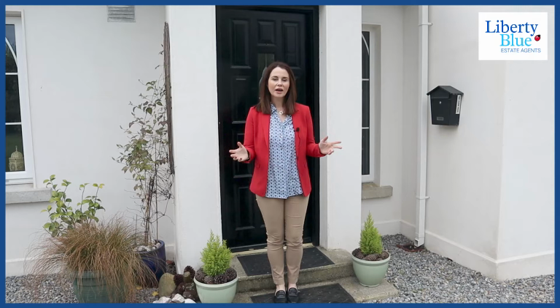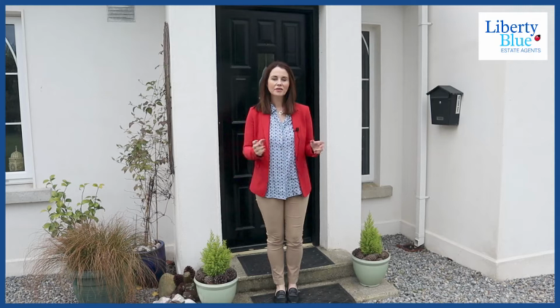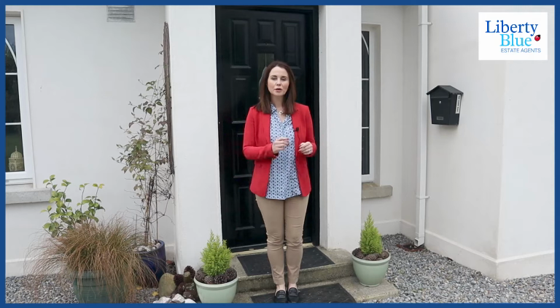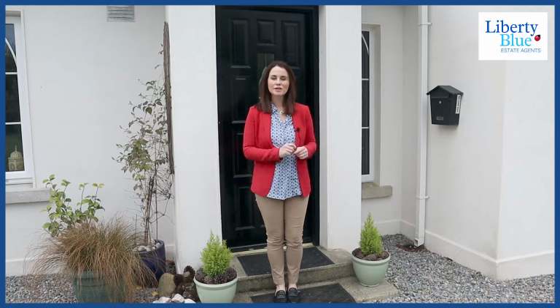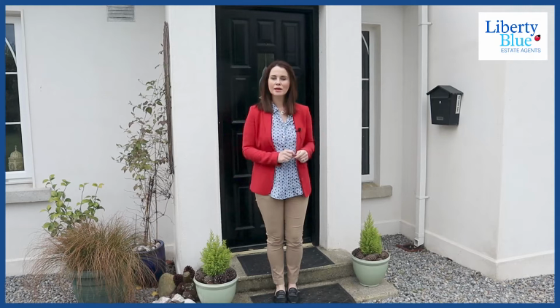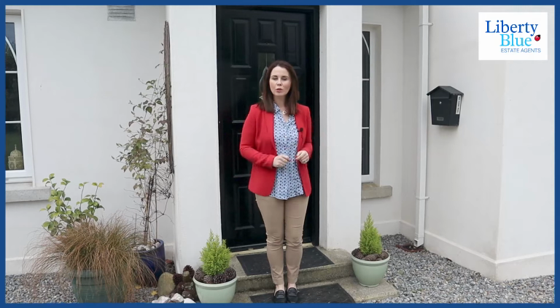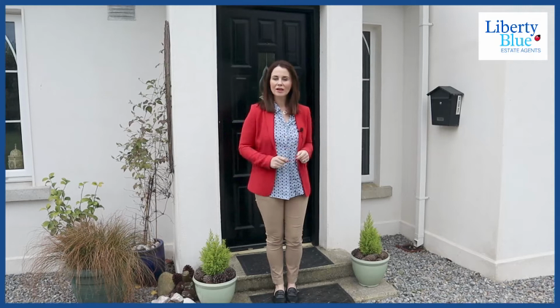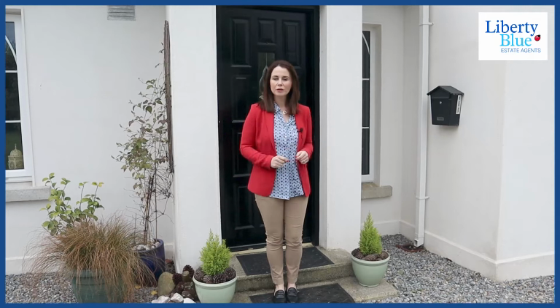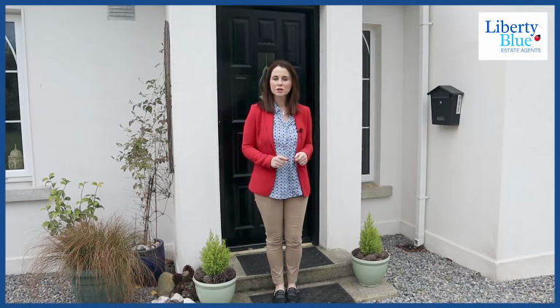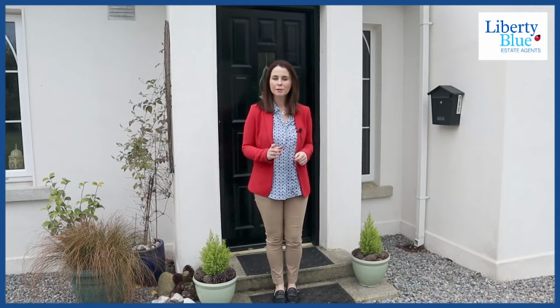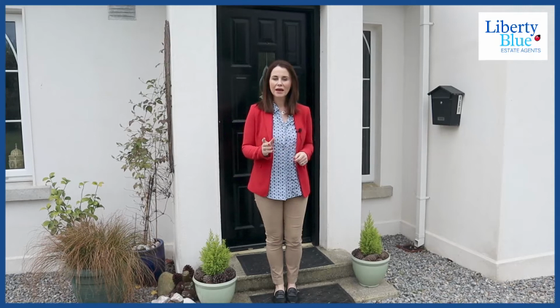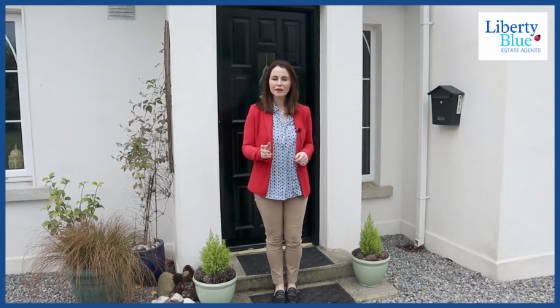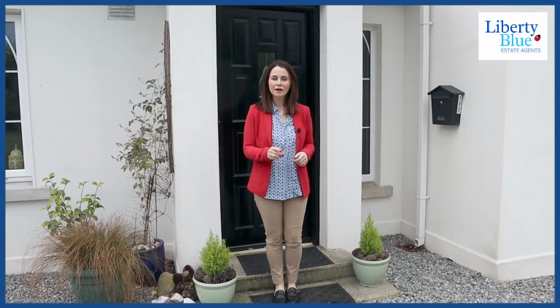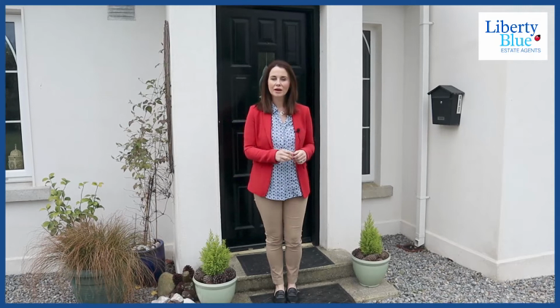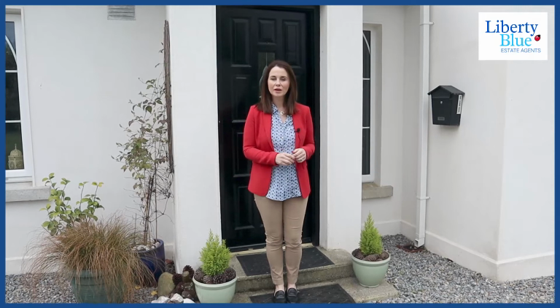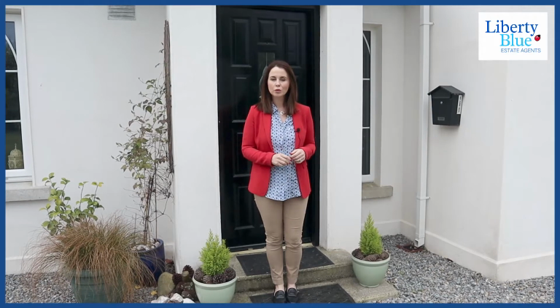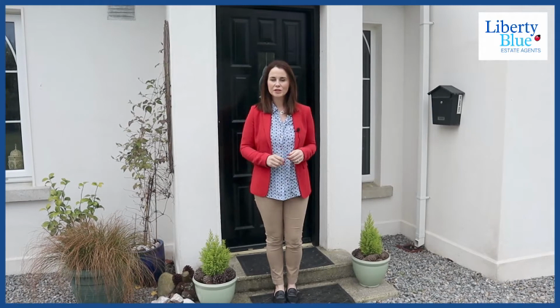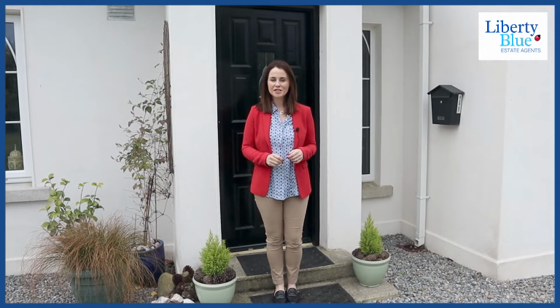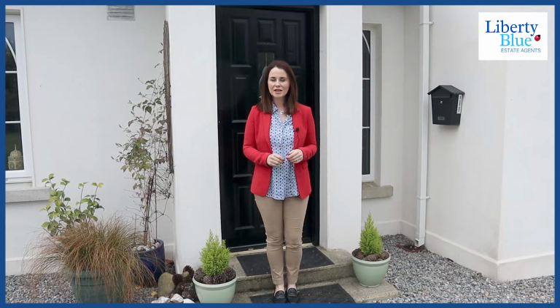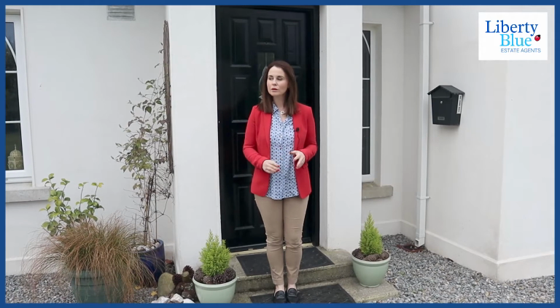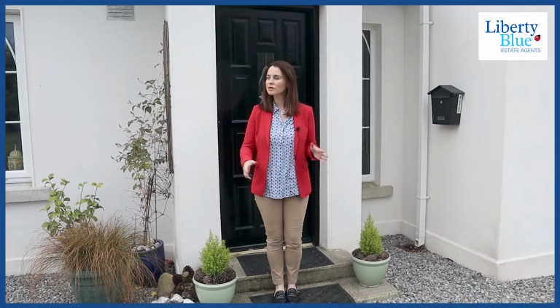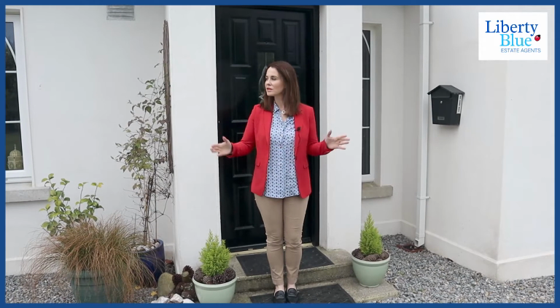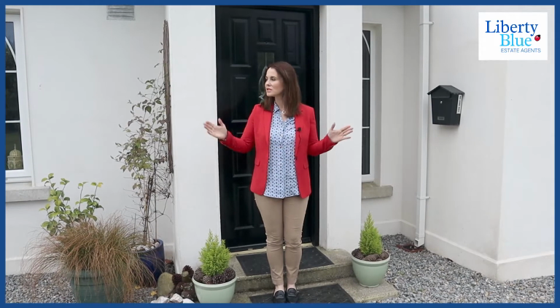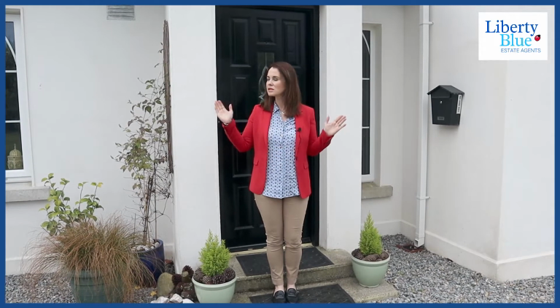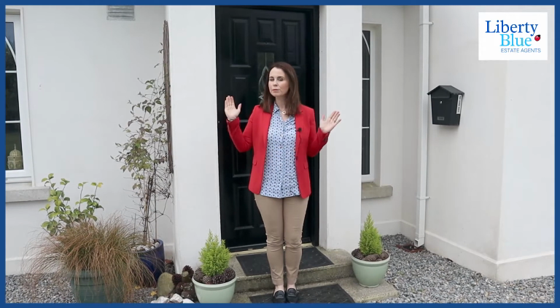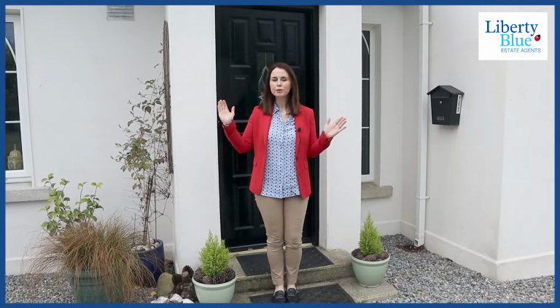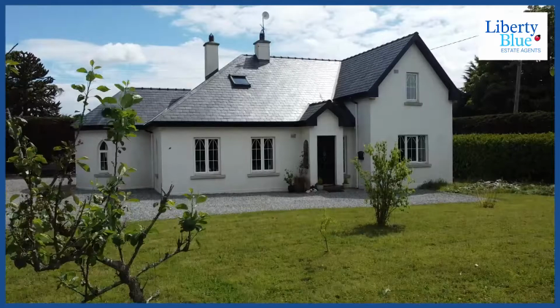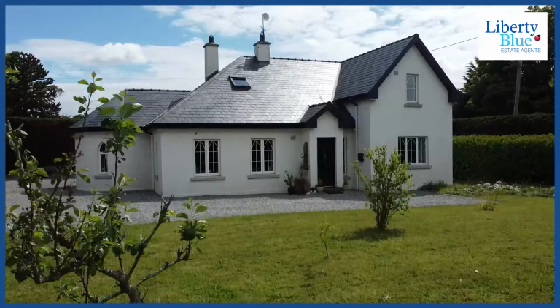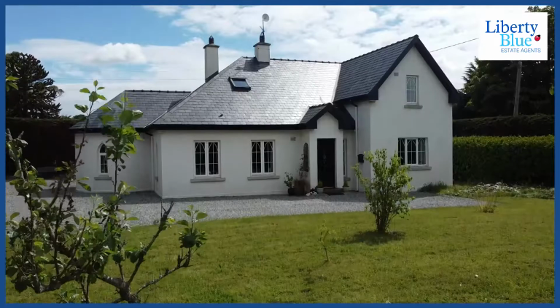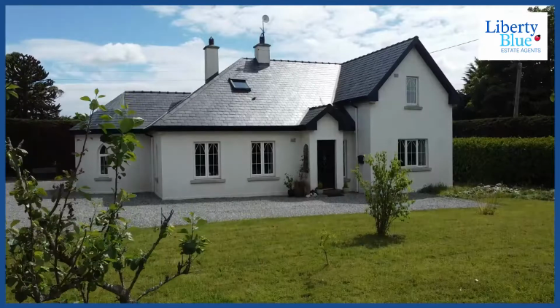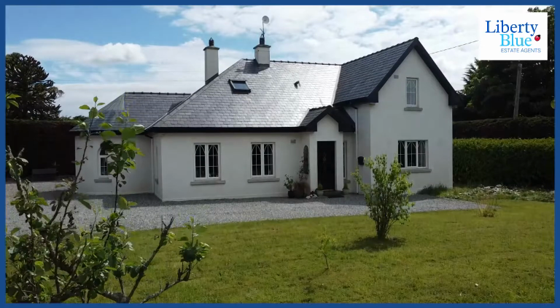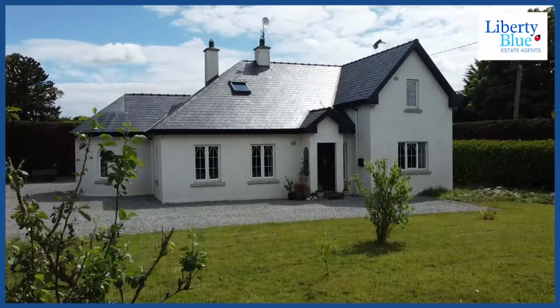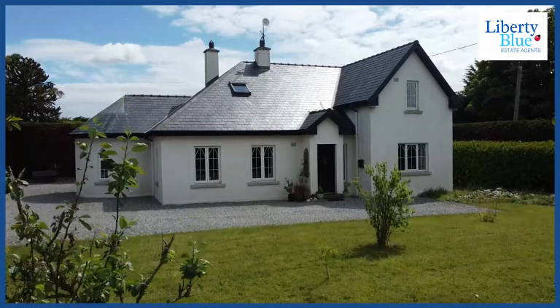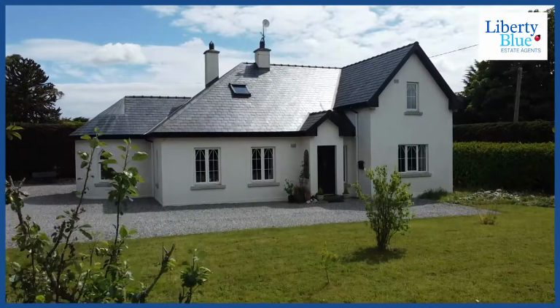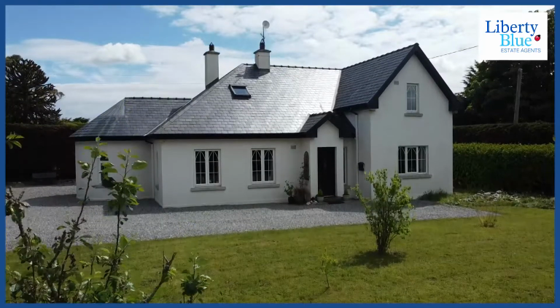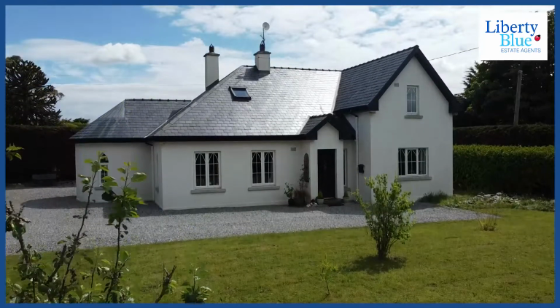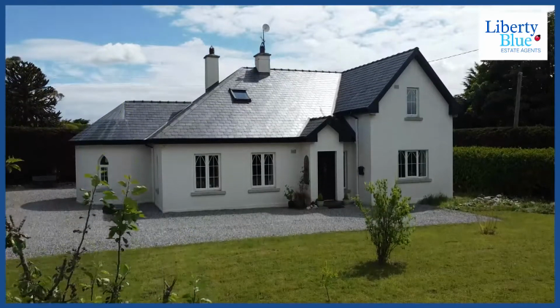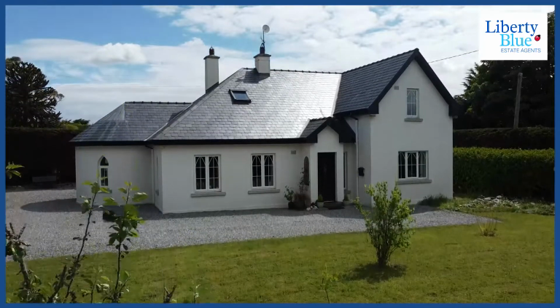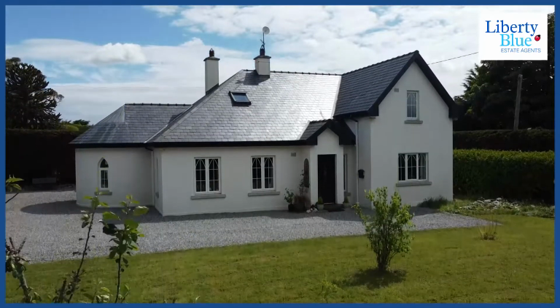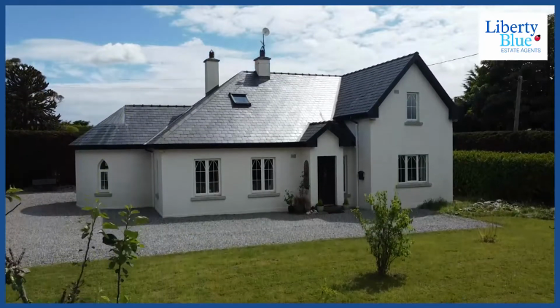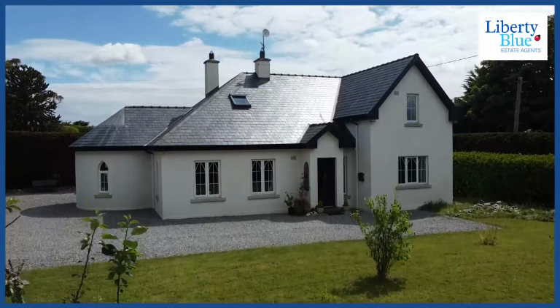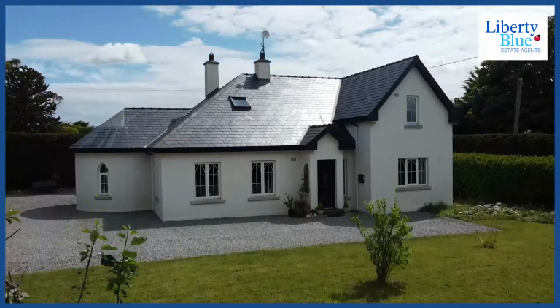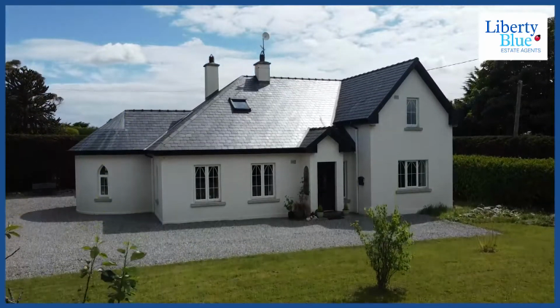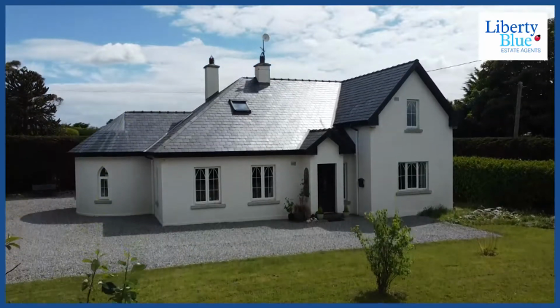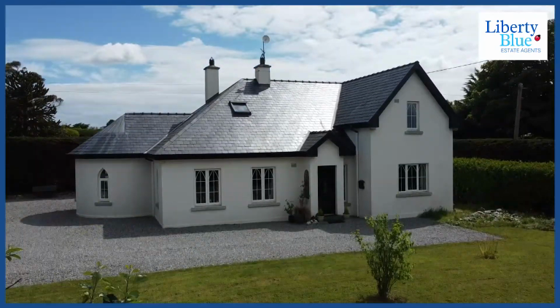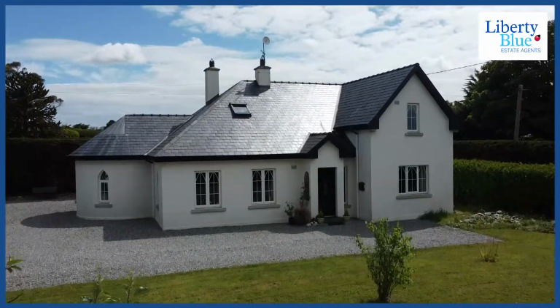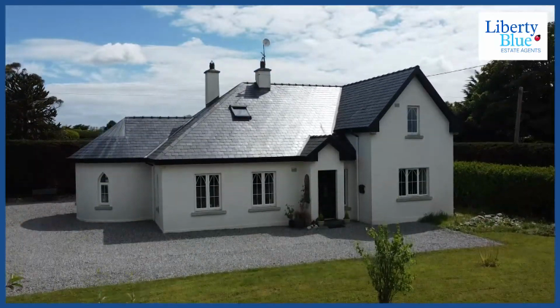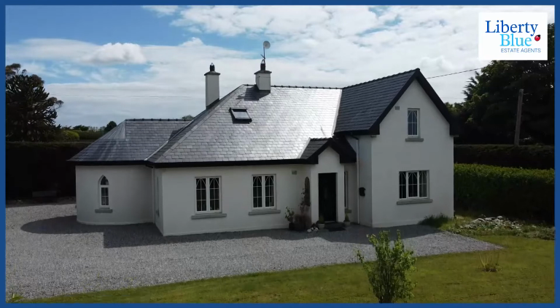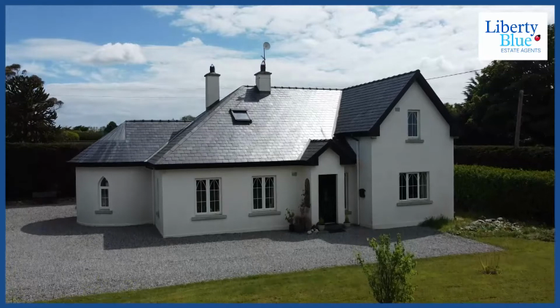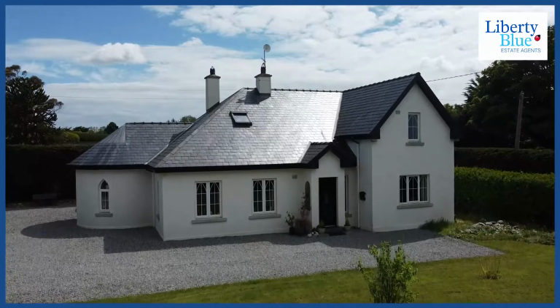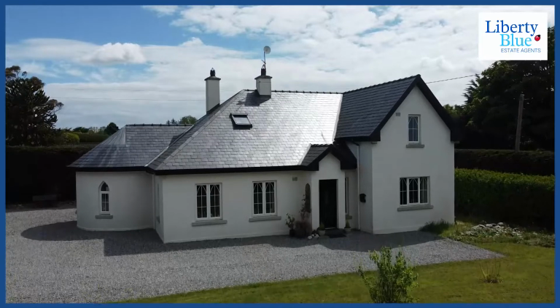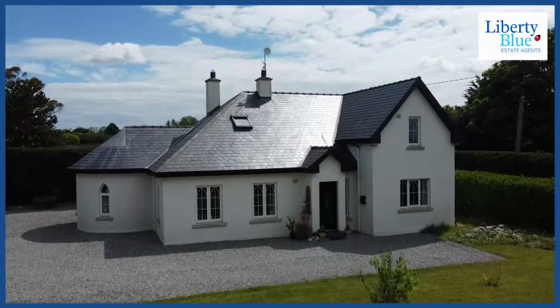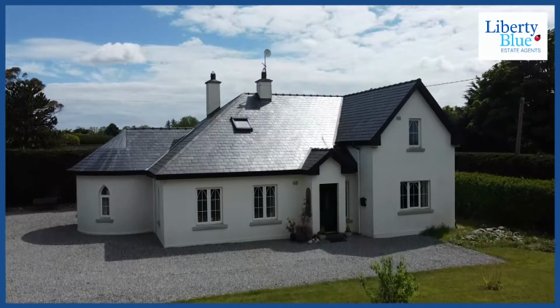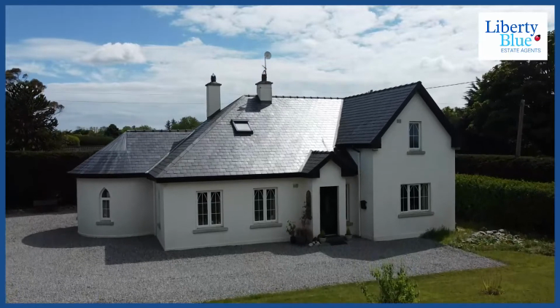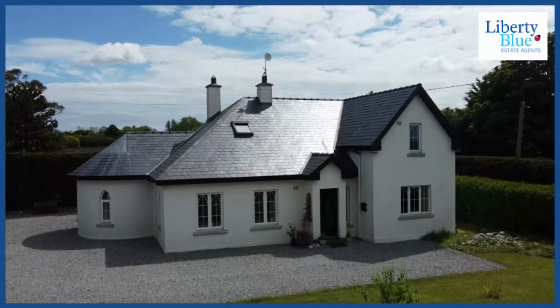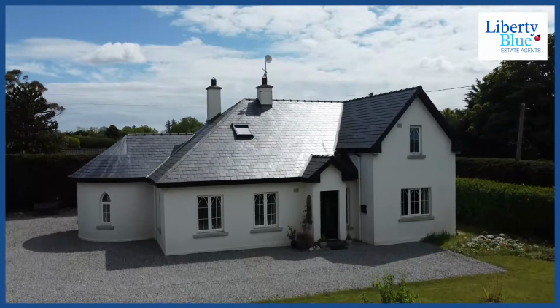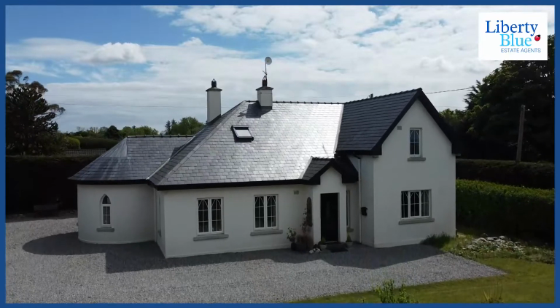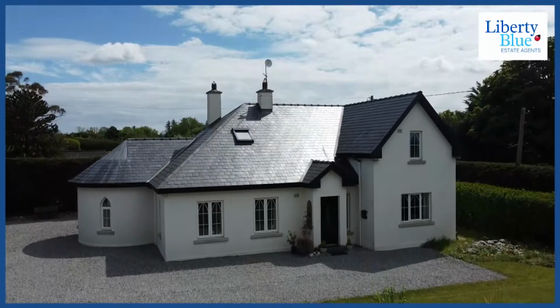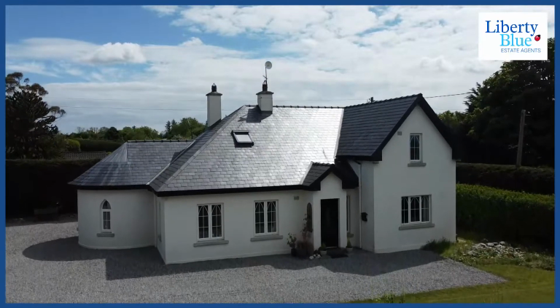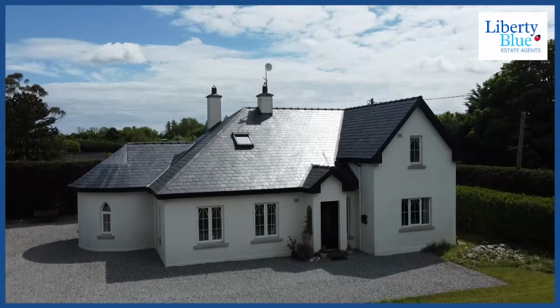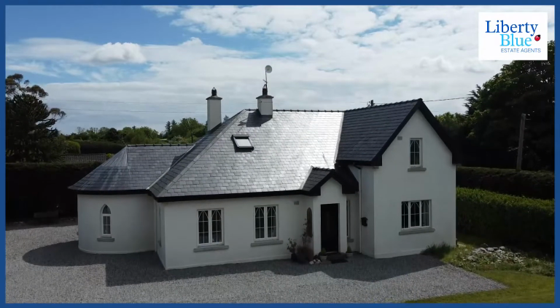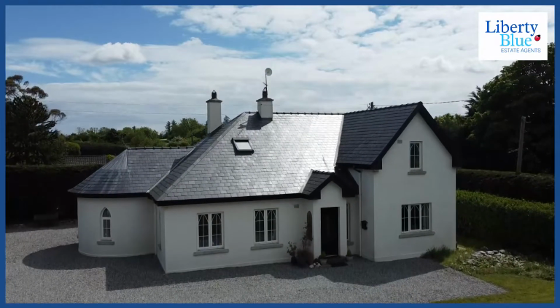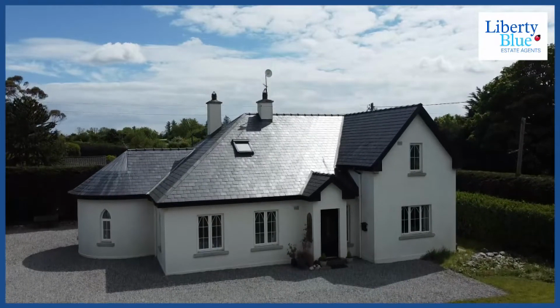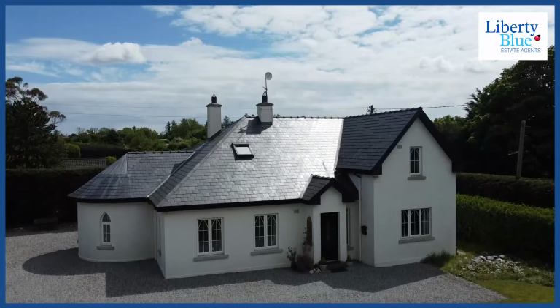Hi folks and welcome to Ballankina Woodstown. This is a beautiful detached five-bedroom, three-bath home. Come on in and let's have a look around.